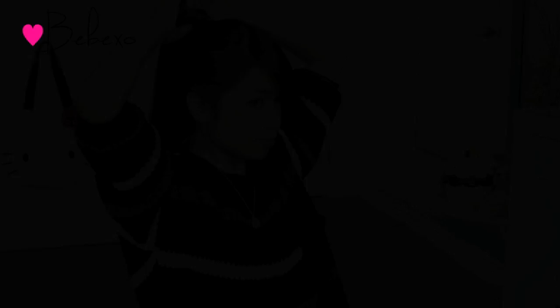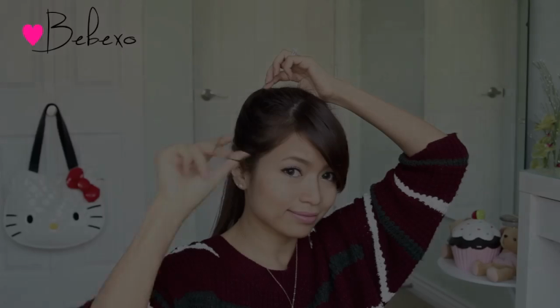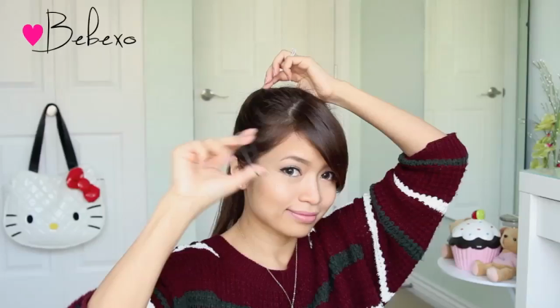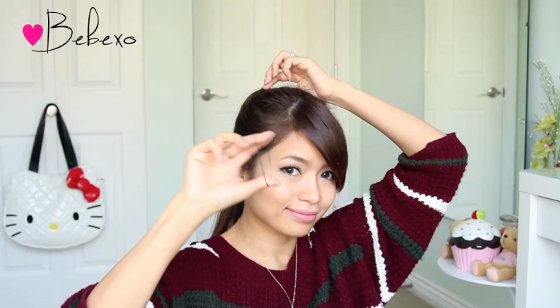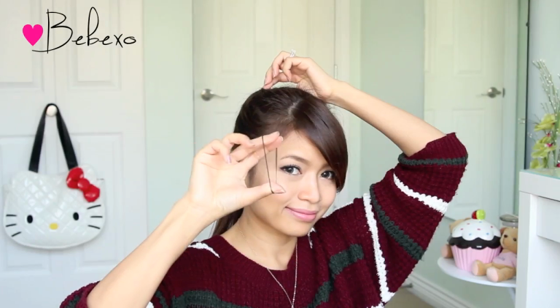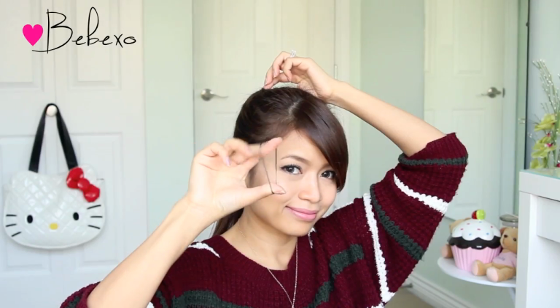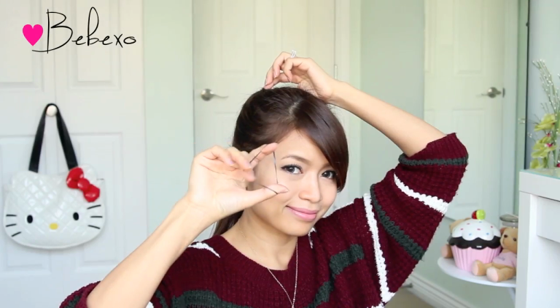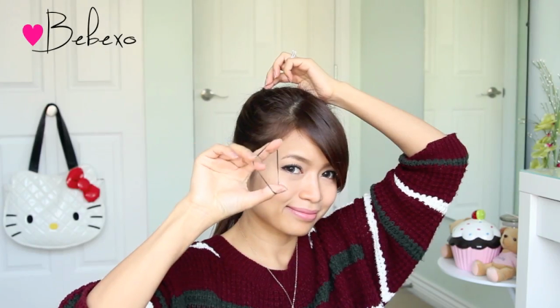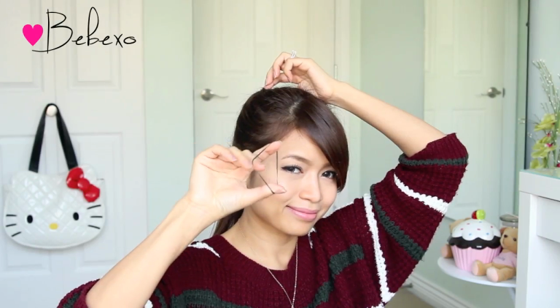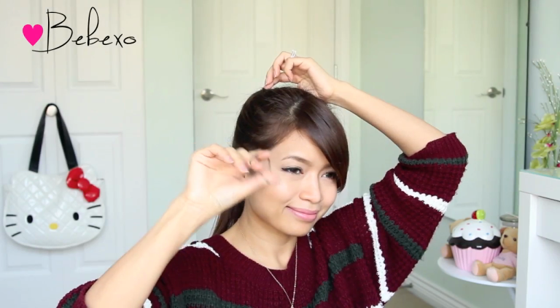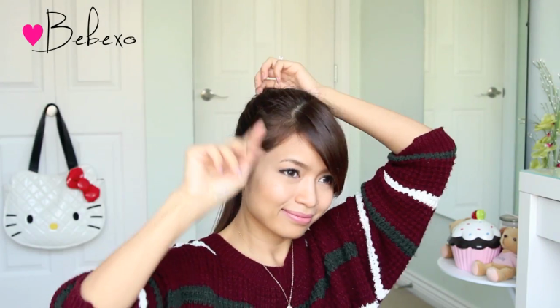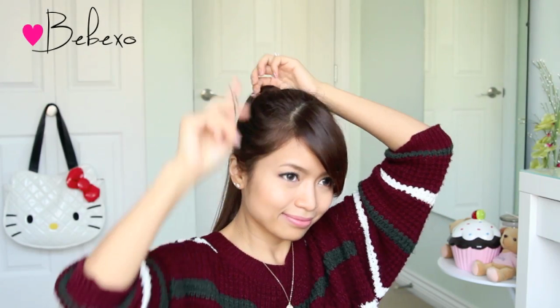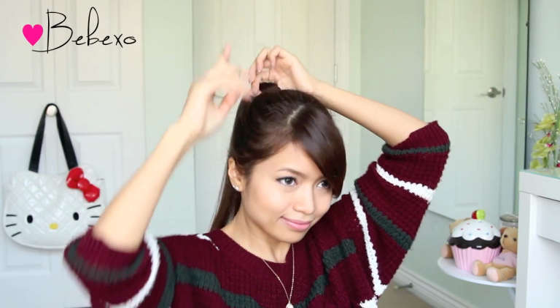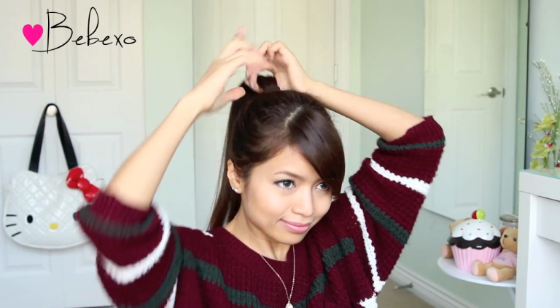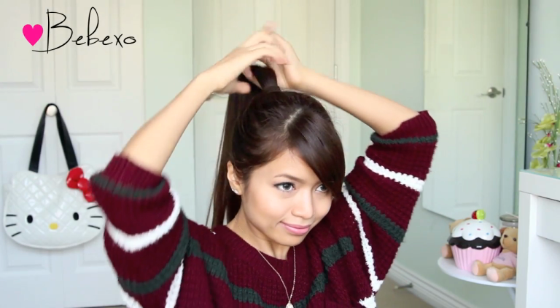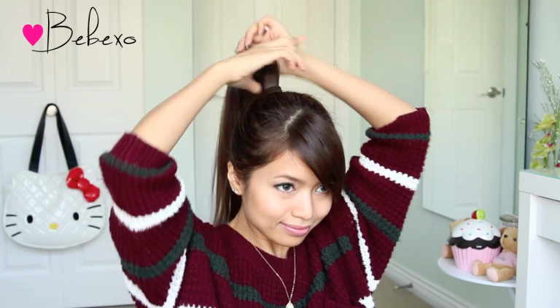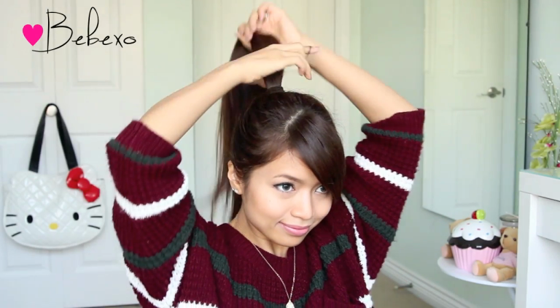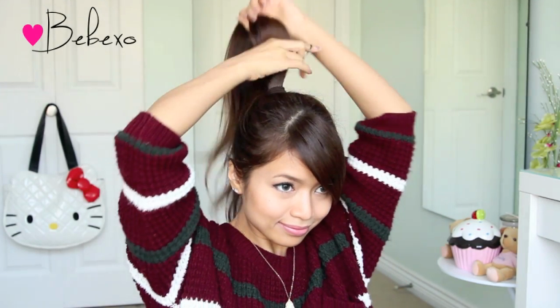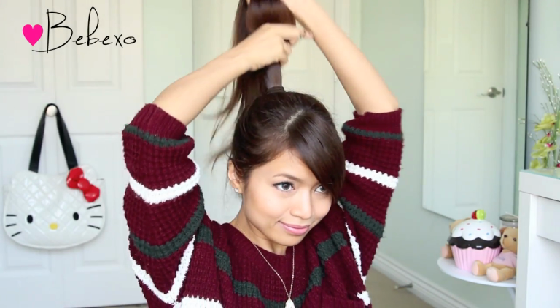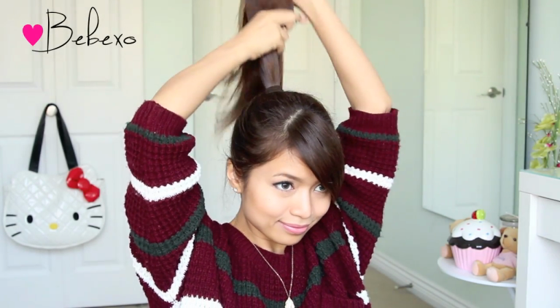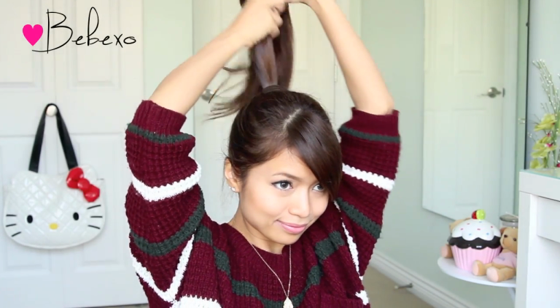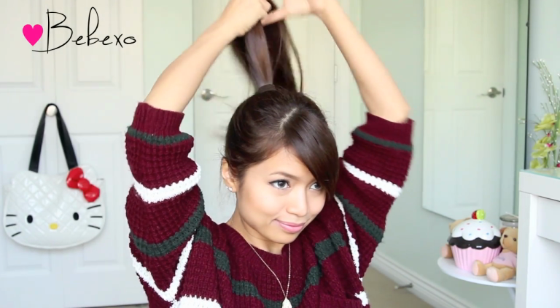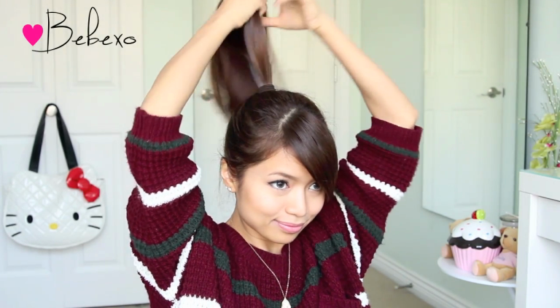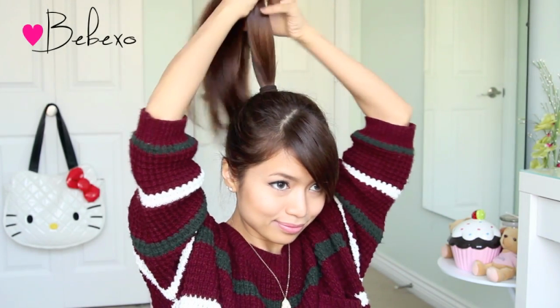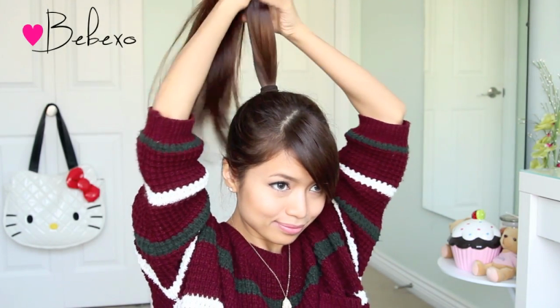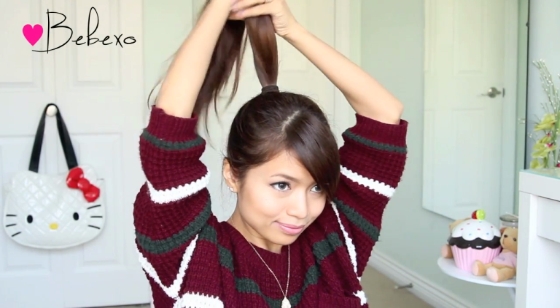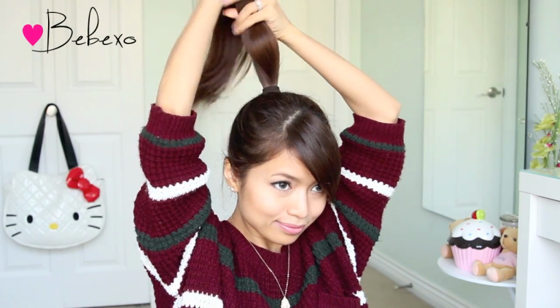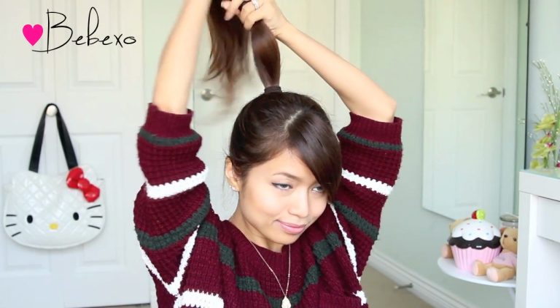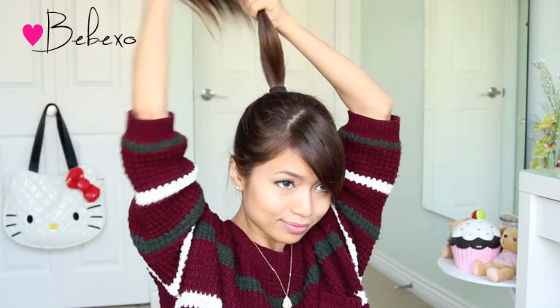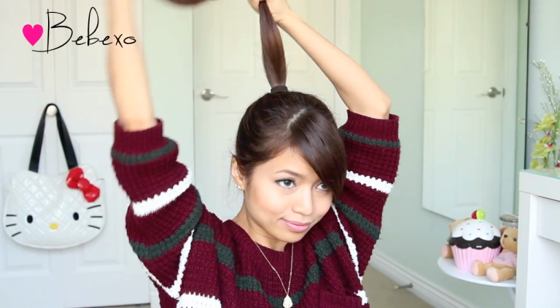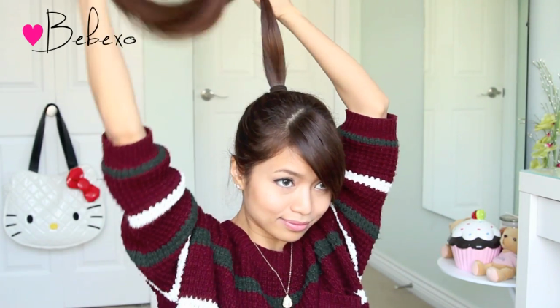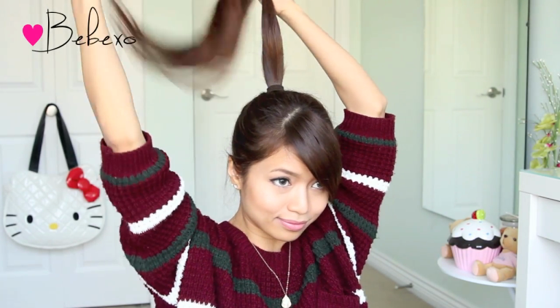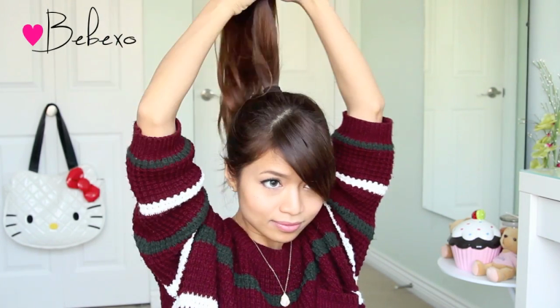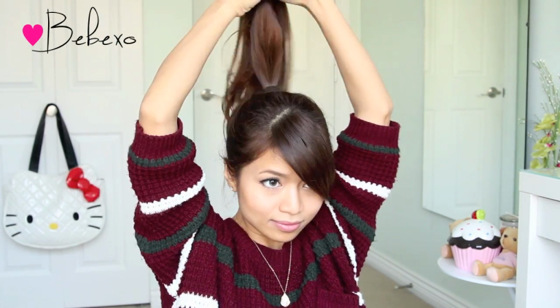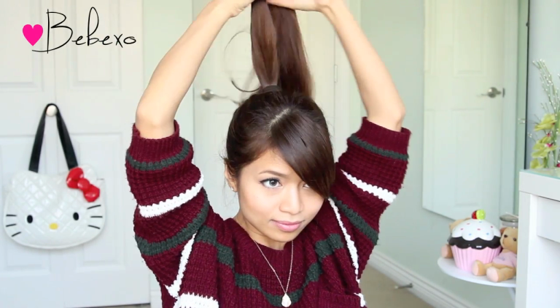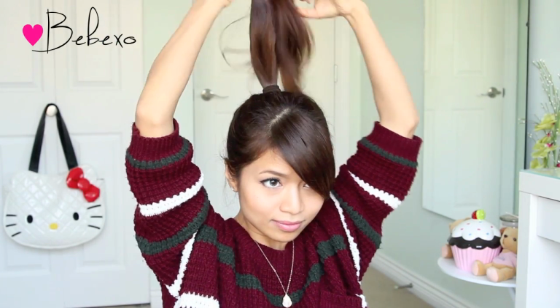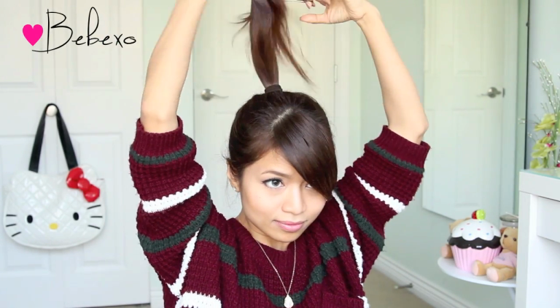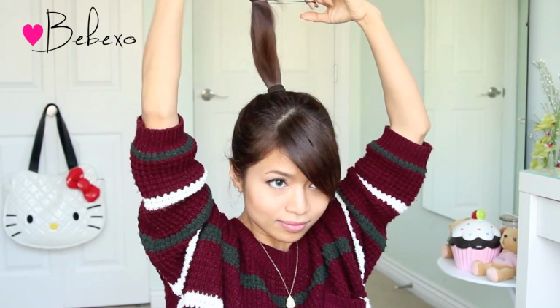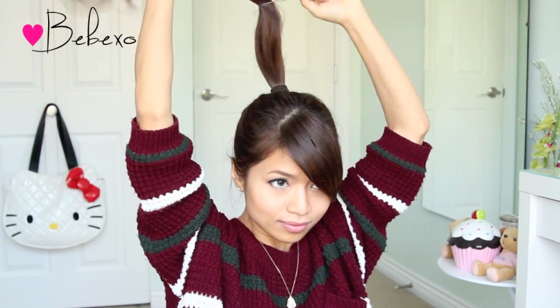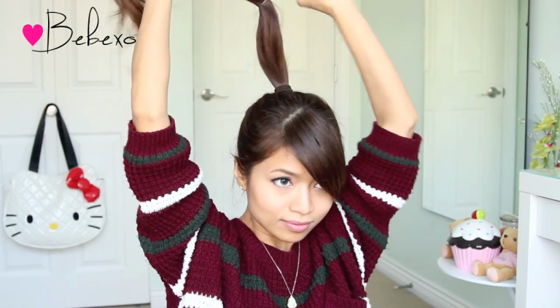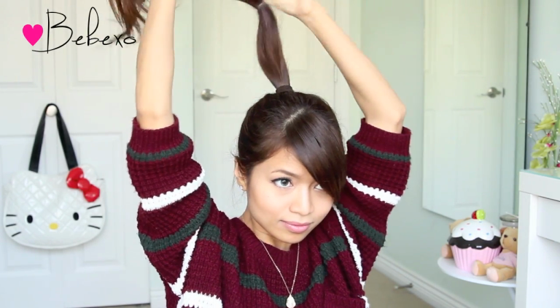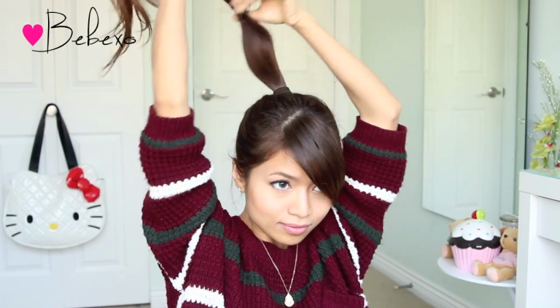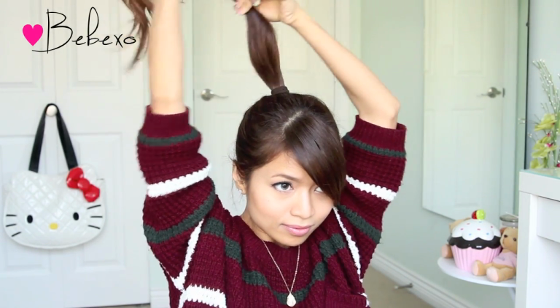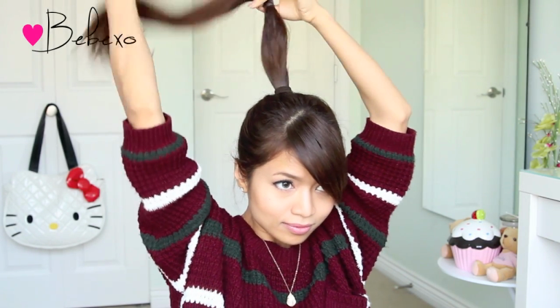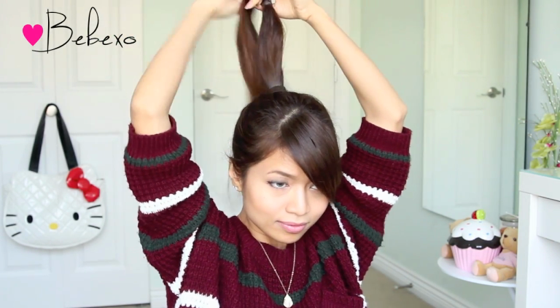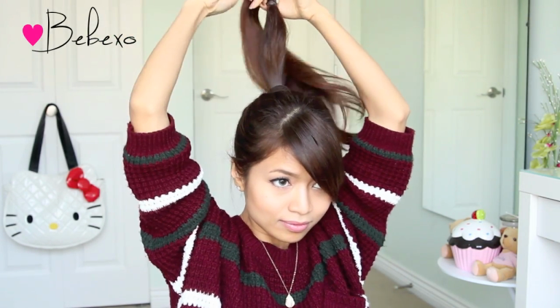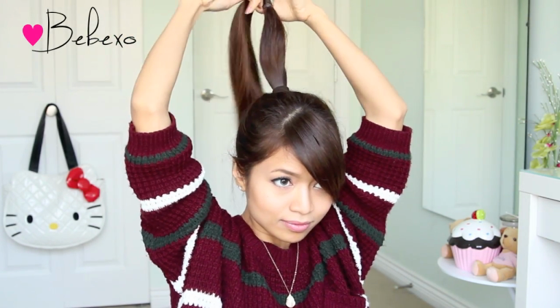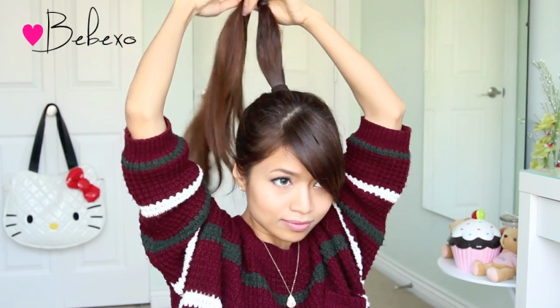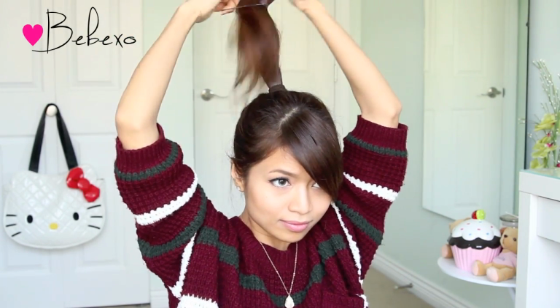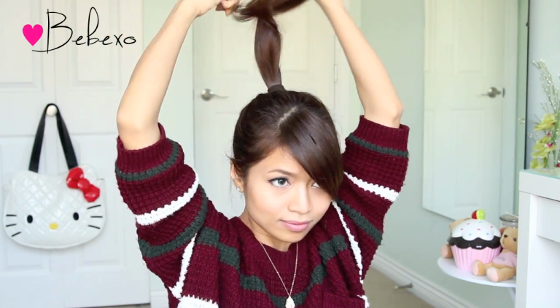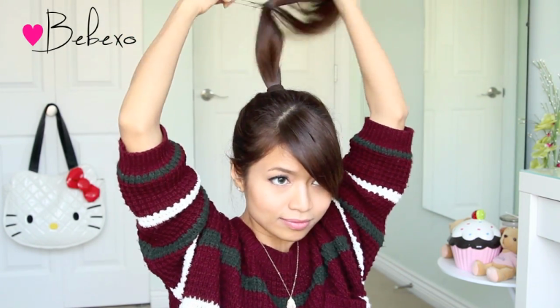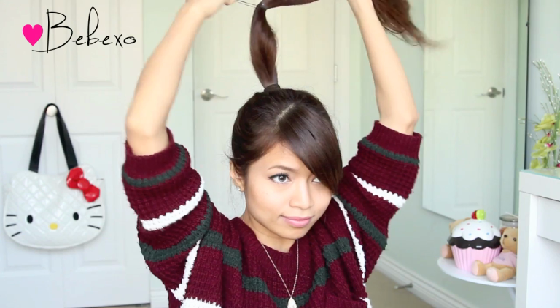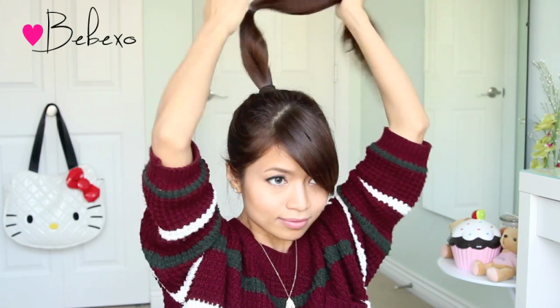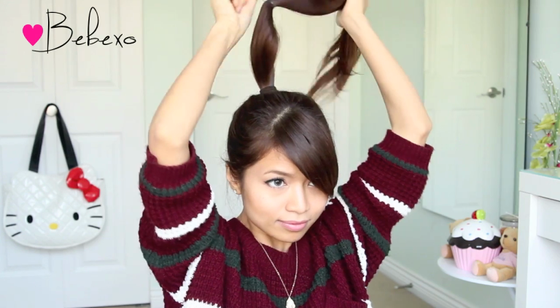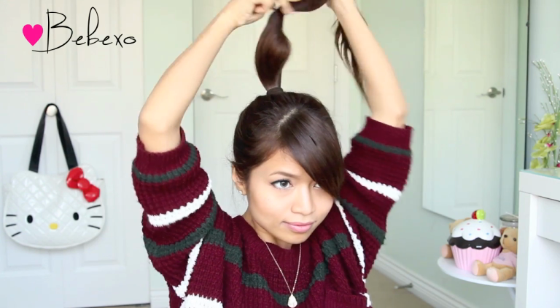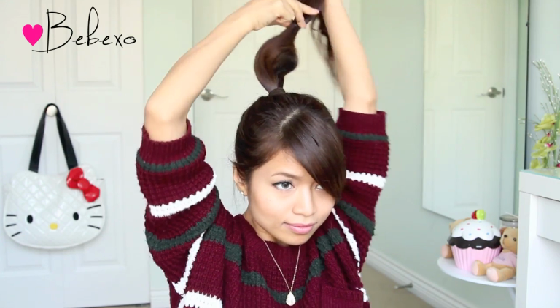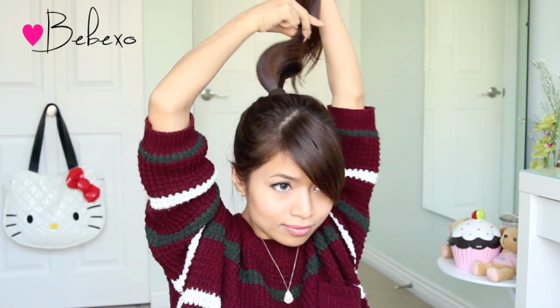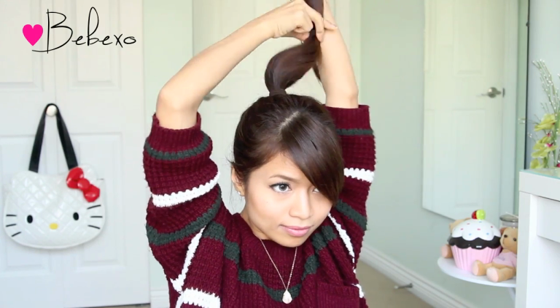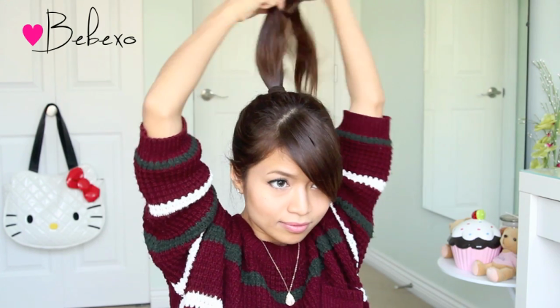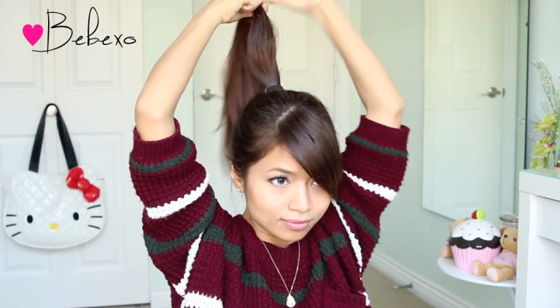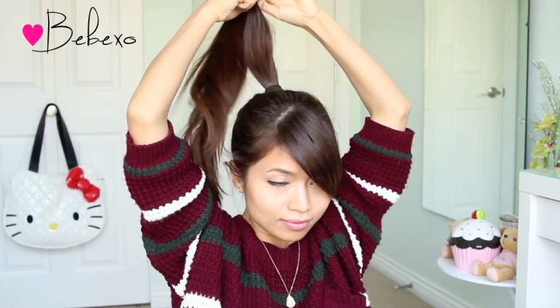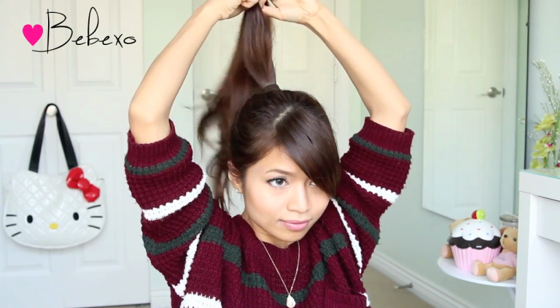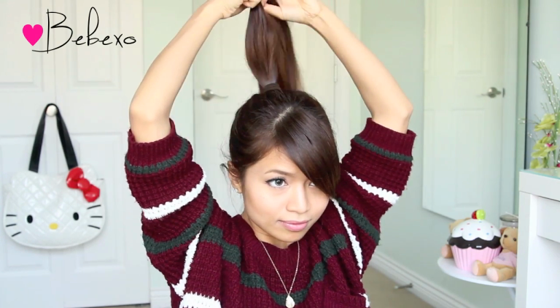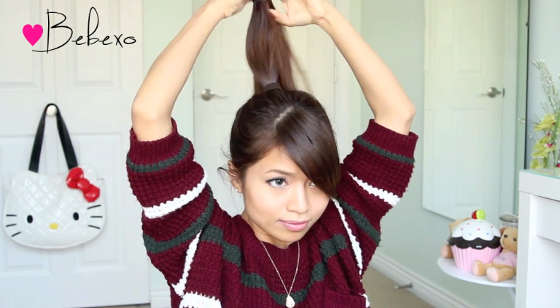Next, grab a small elastic band or a second hair tie and tie your hair about four to five inches away from the base of your ponytail.